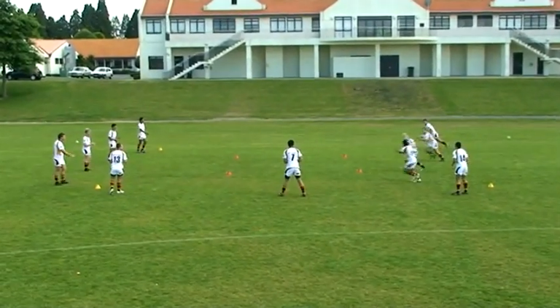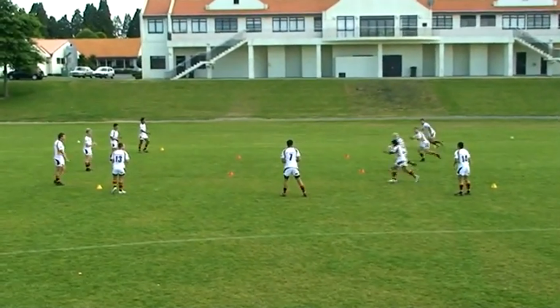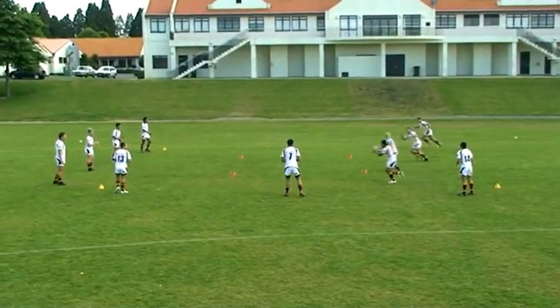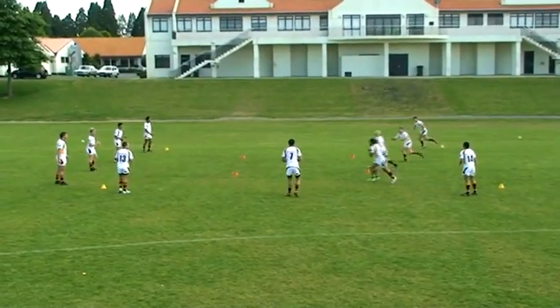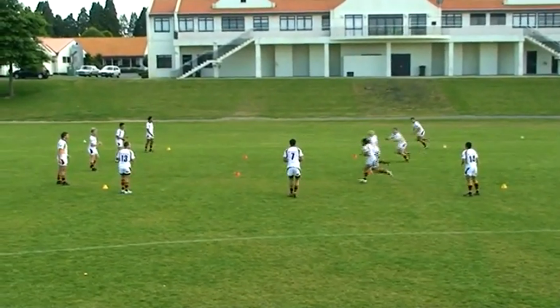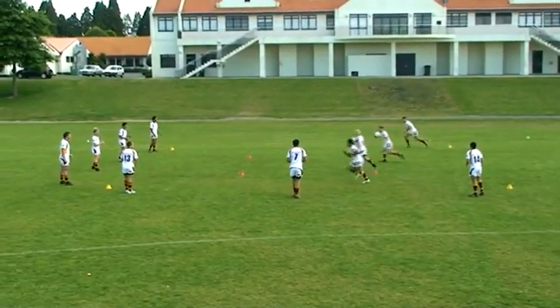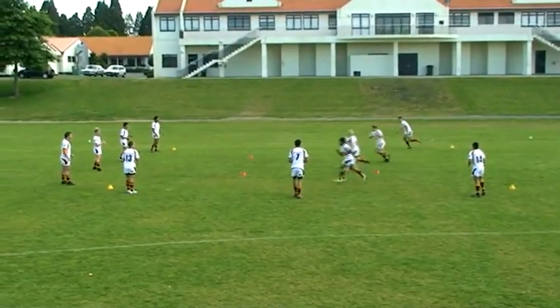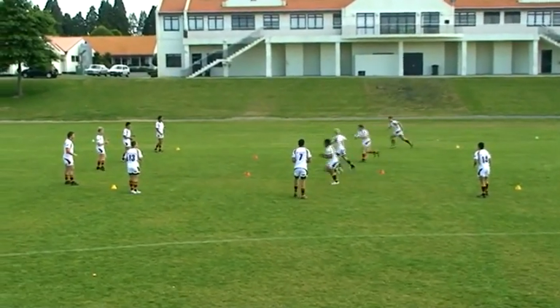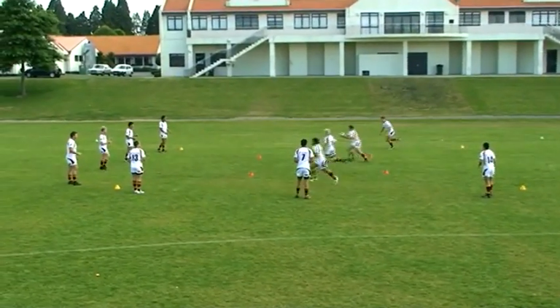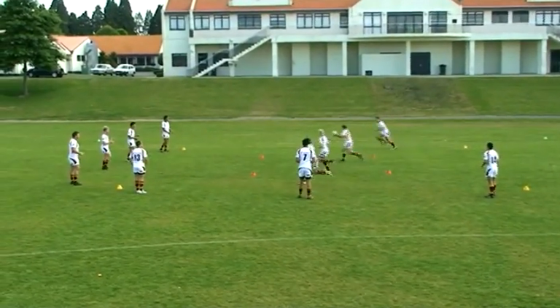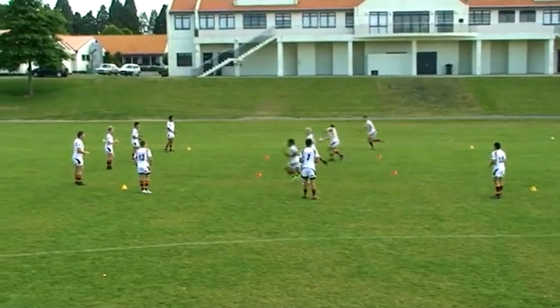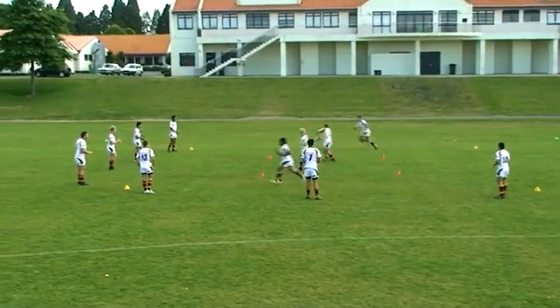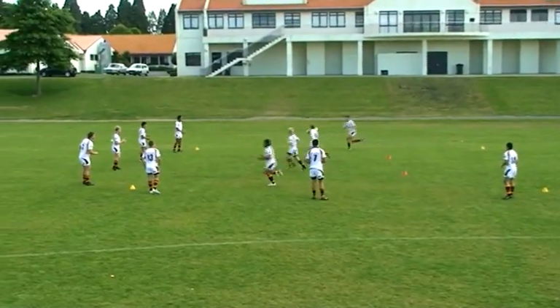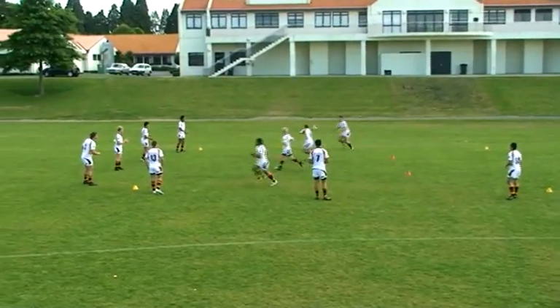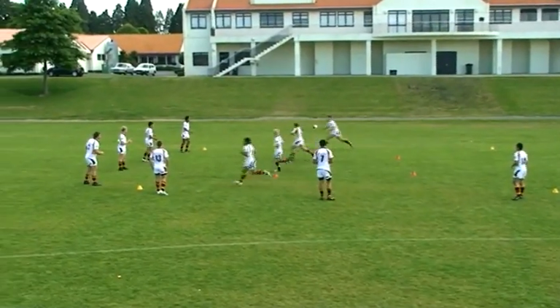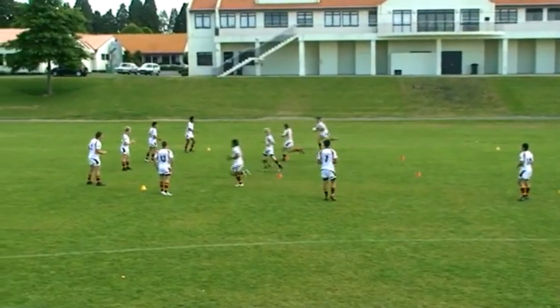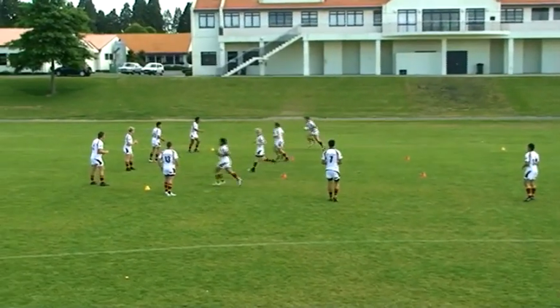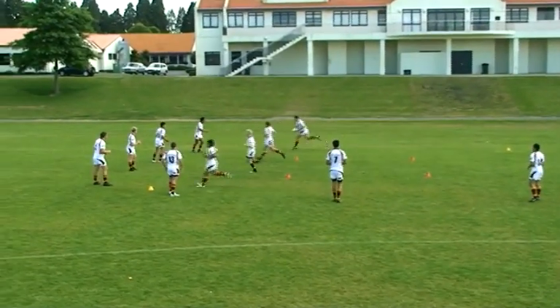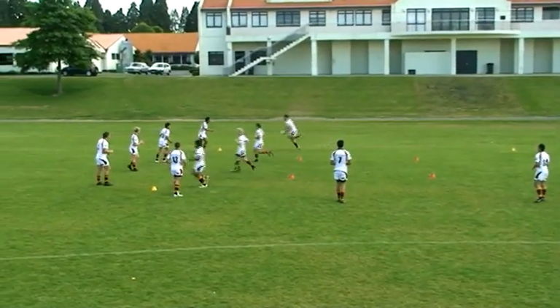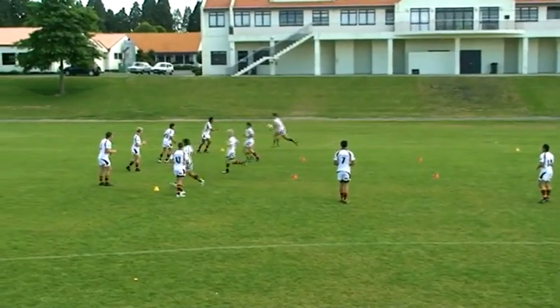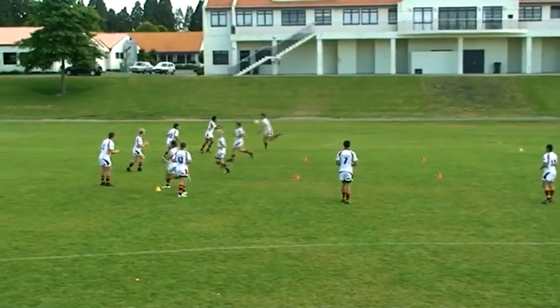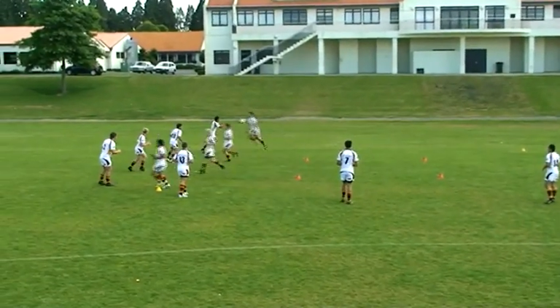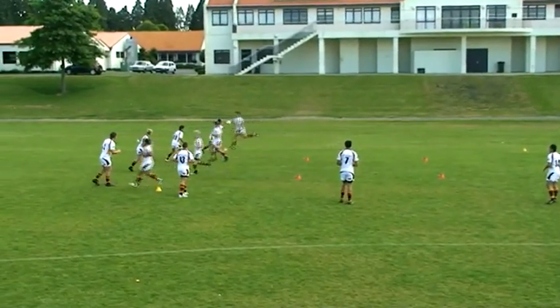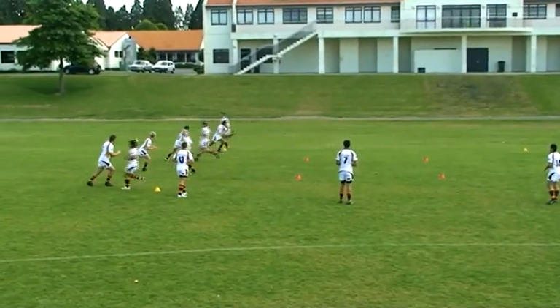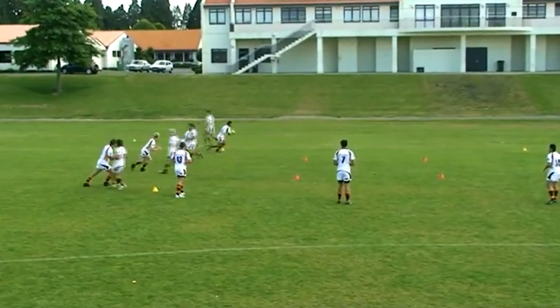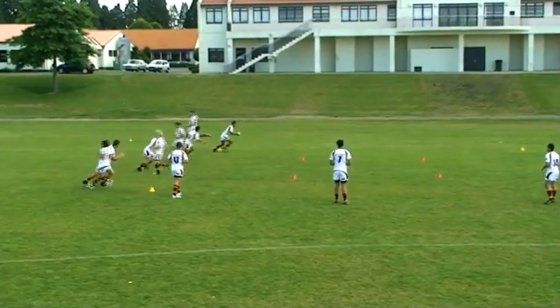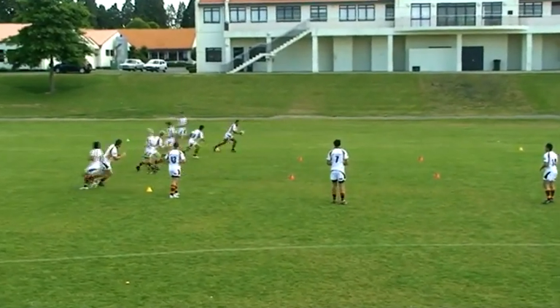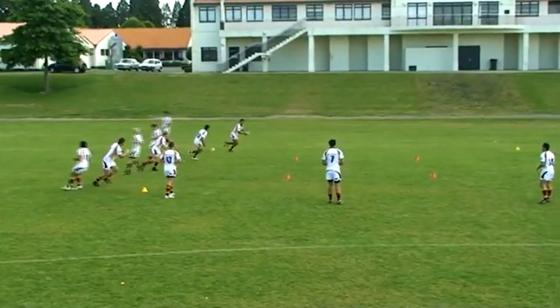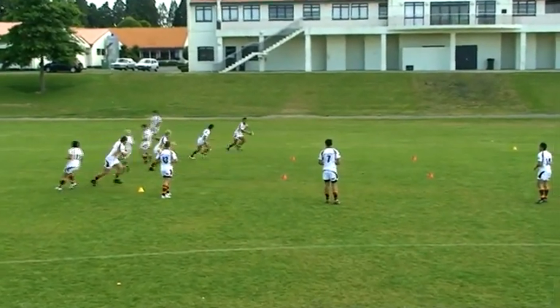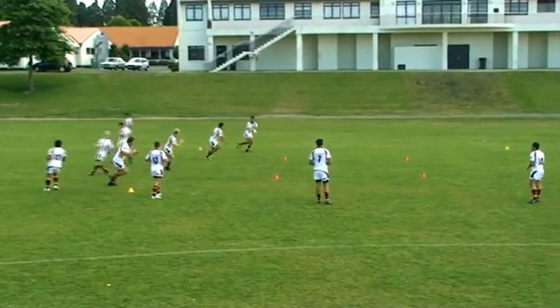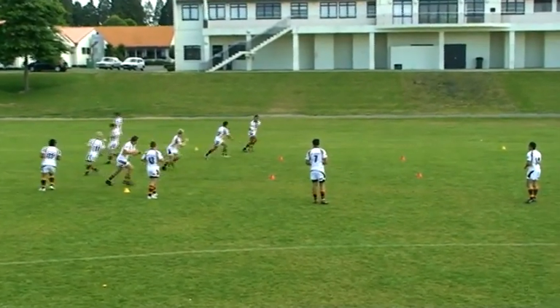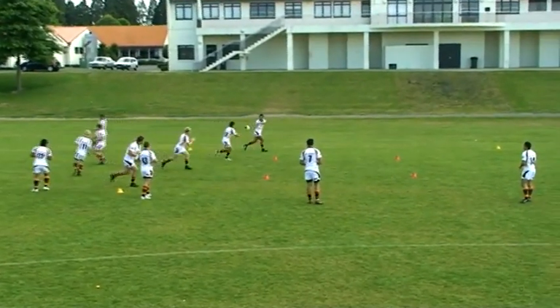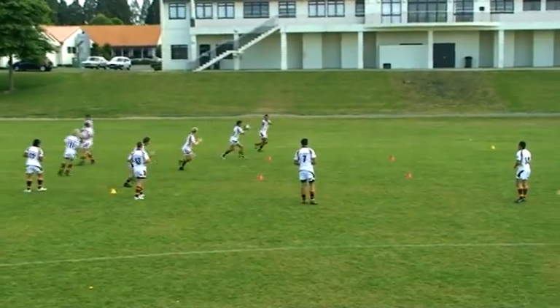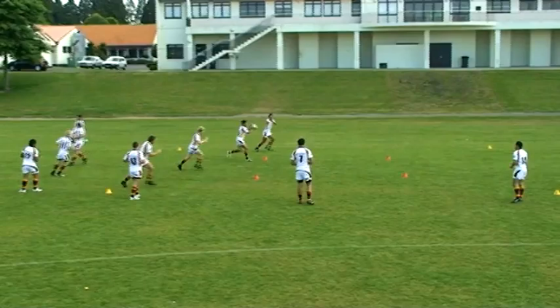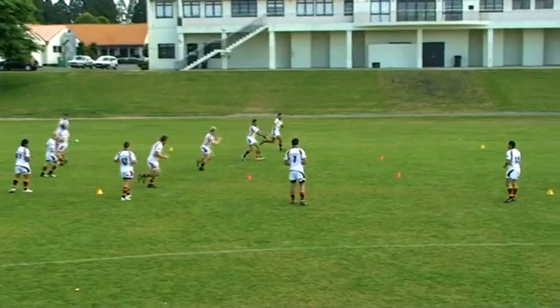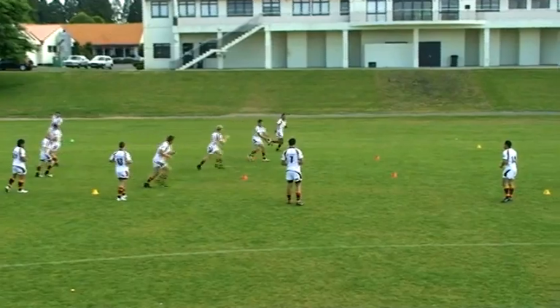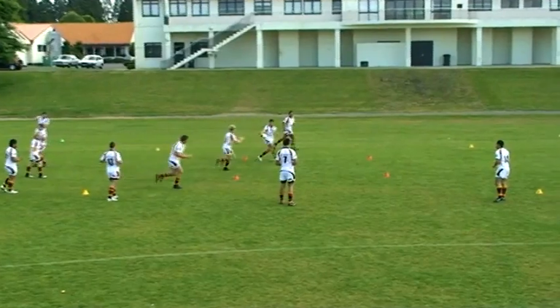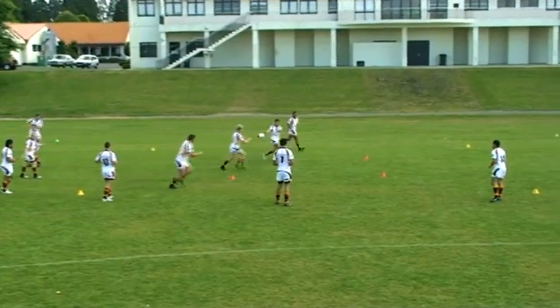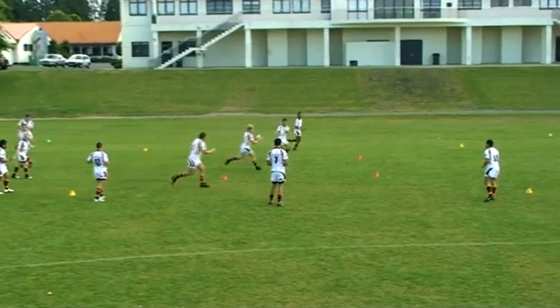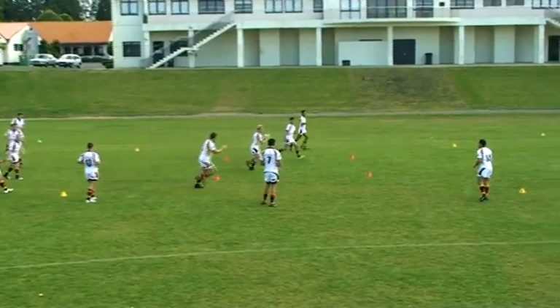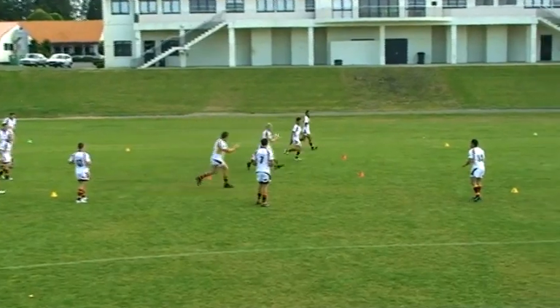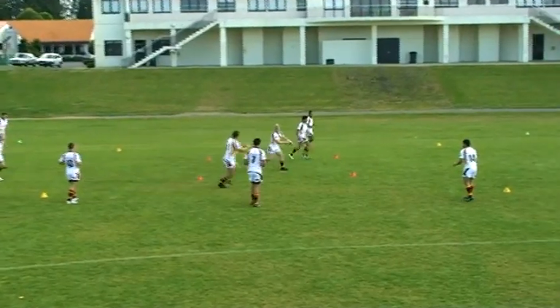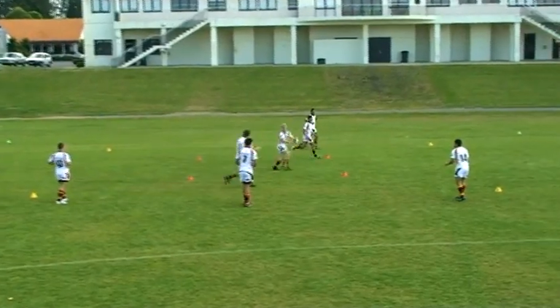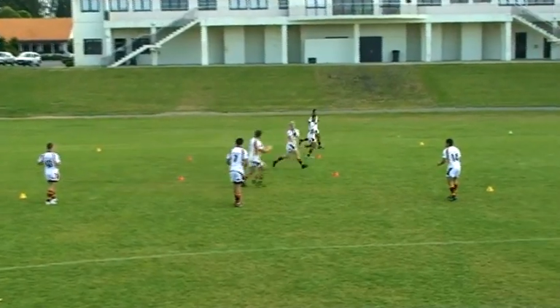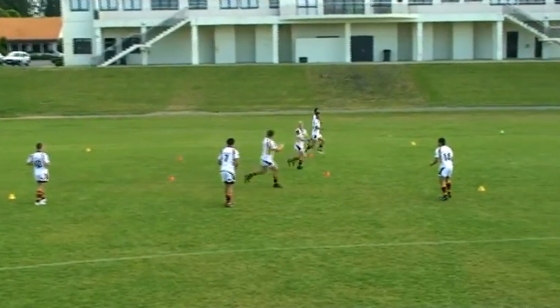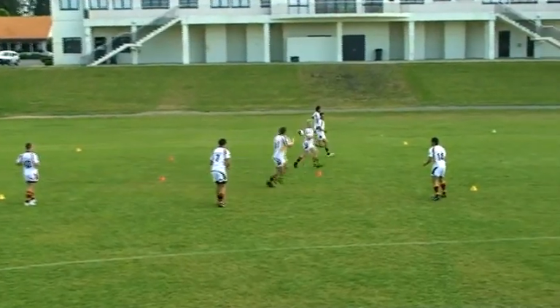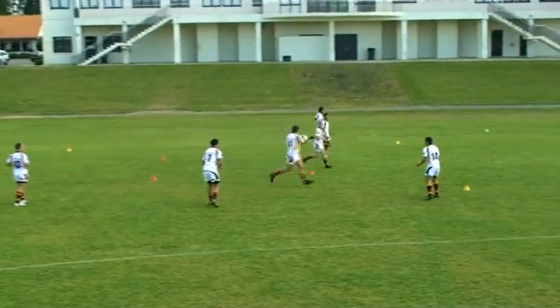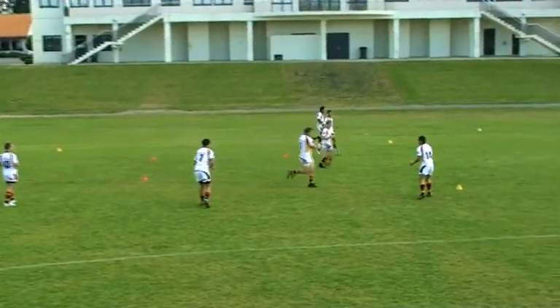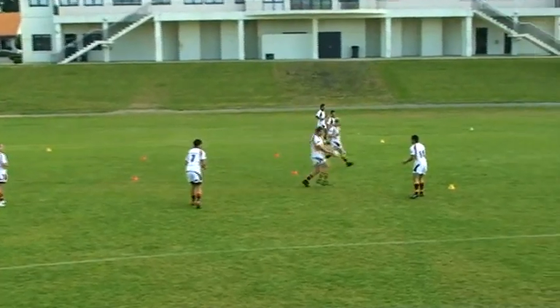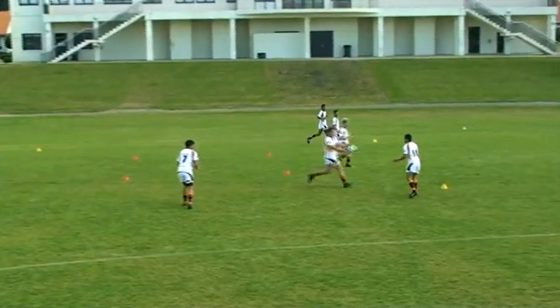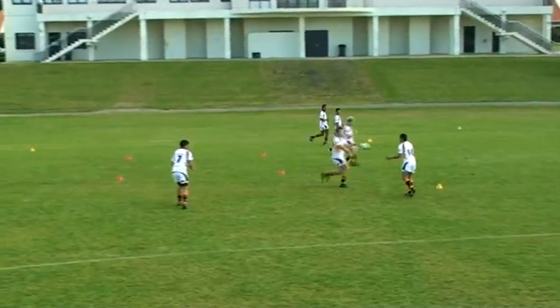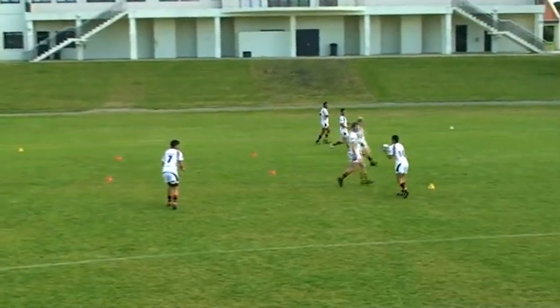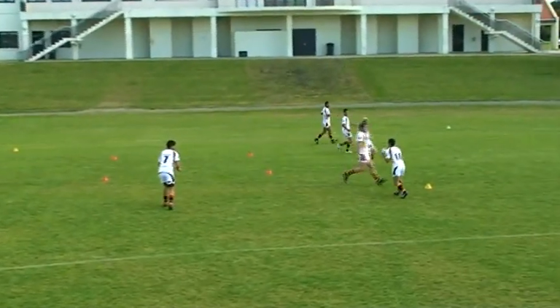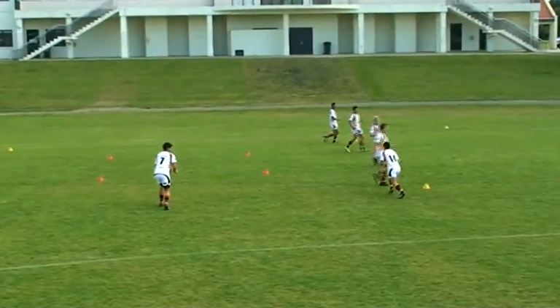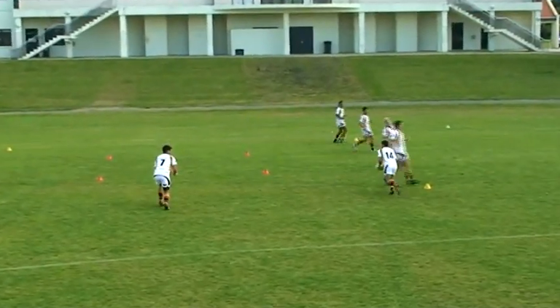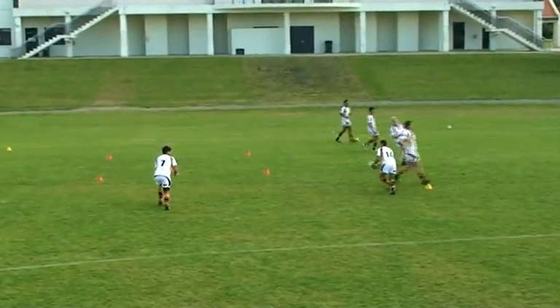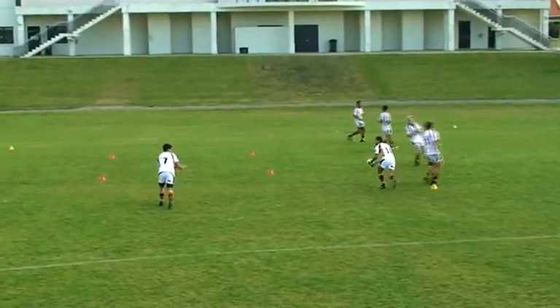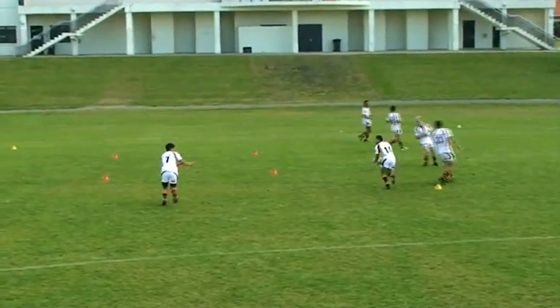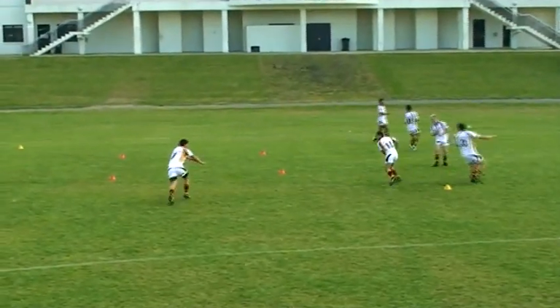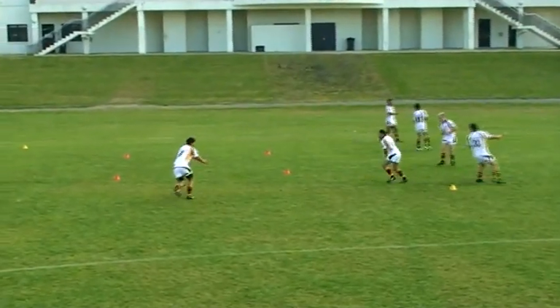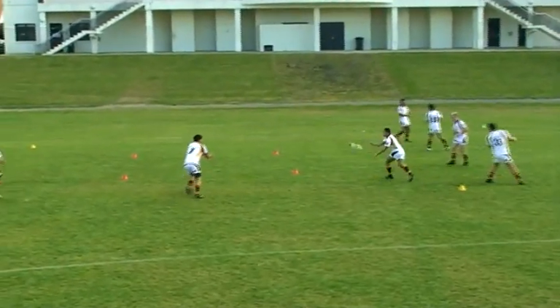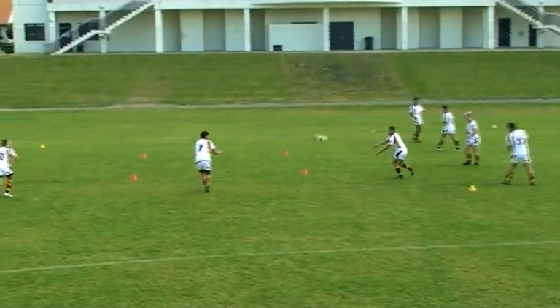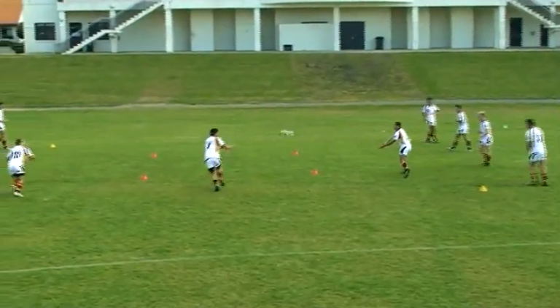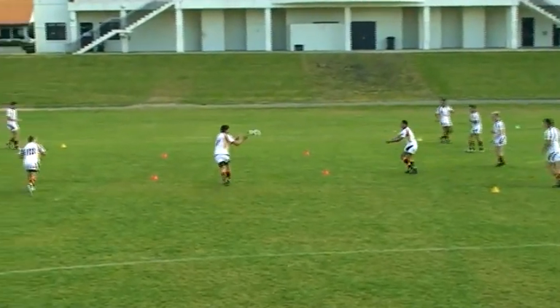On the coach's call of a certain colour, the players must pass the ball within the boundaries of that square.